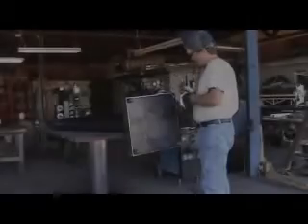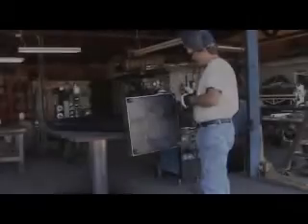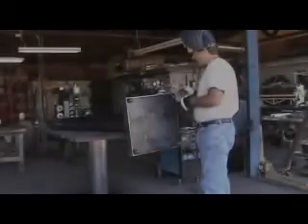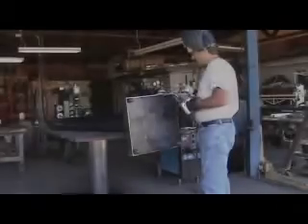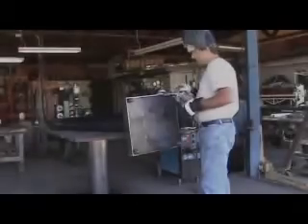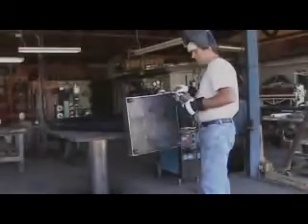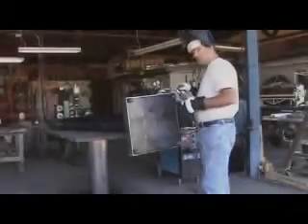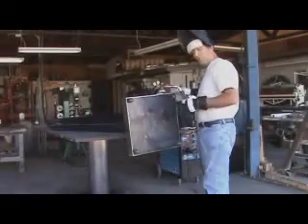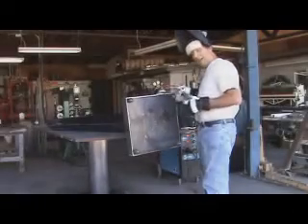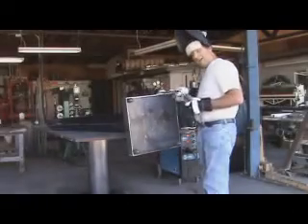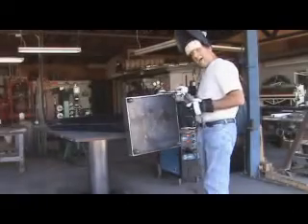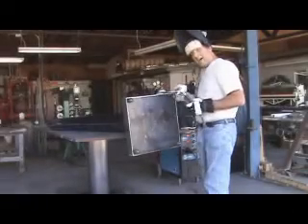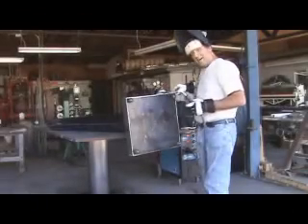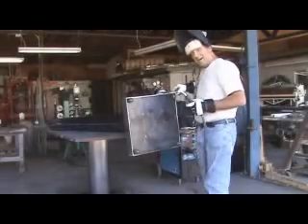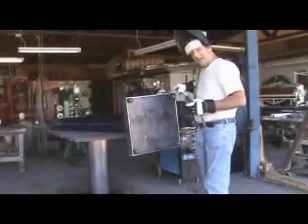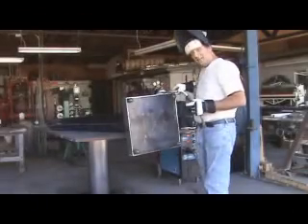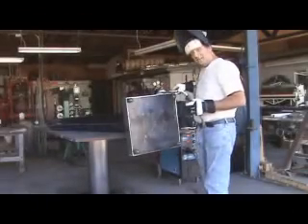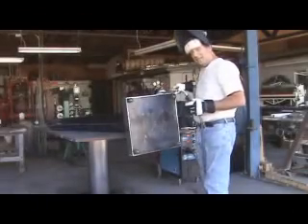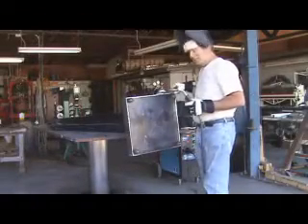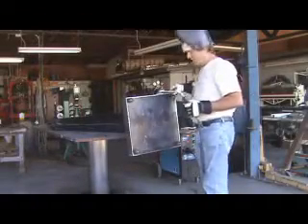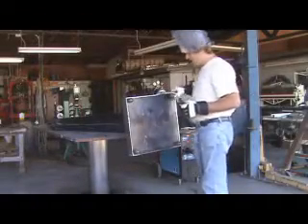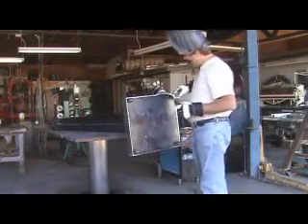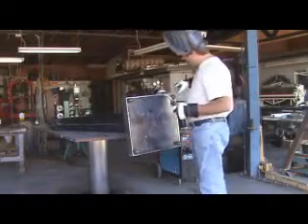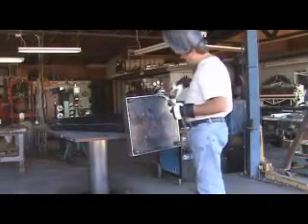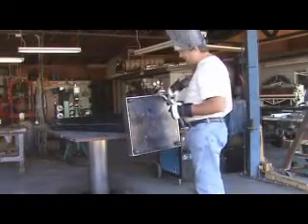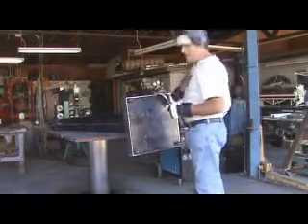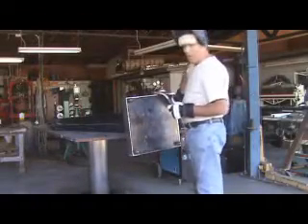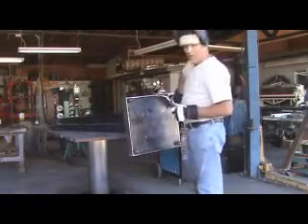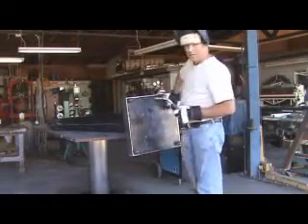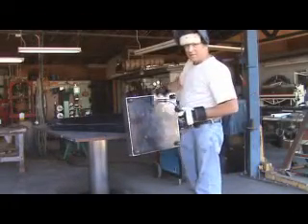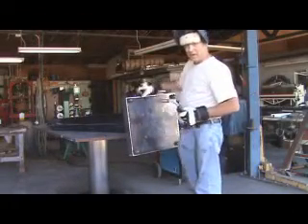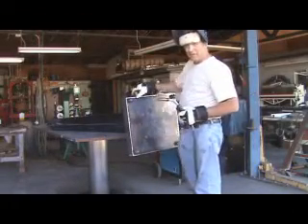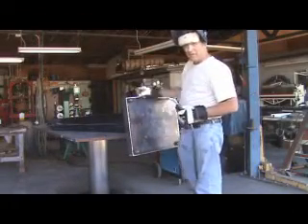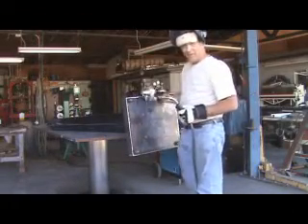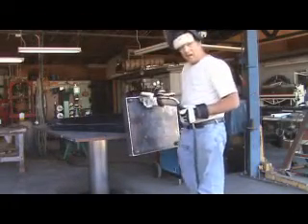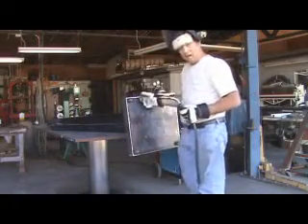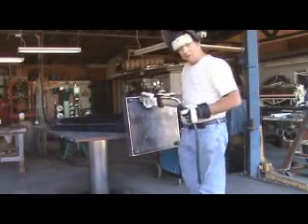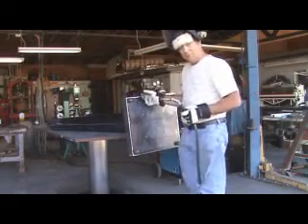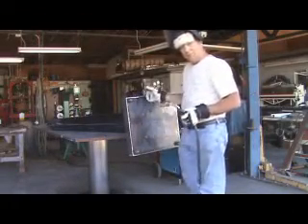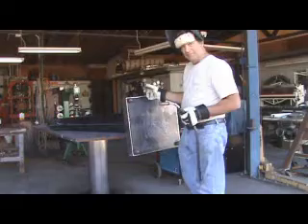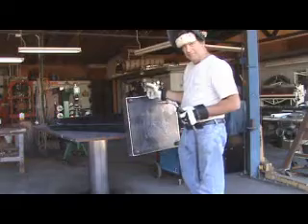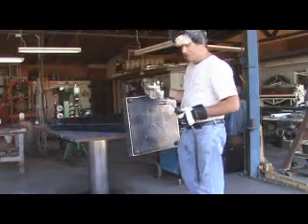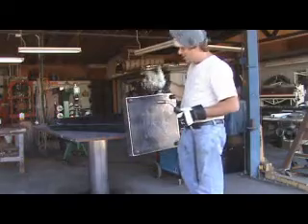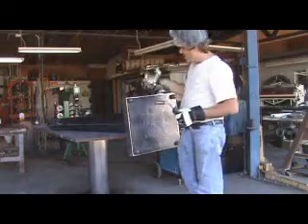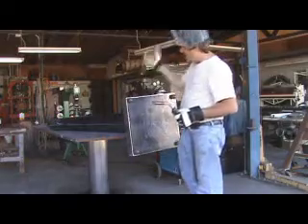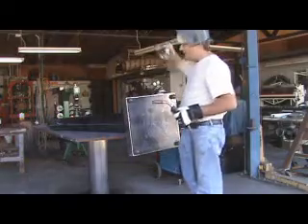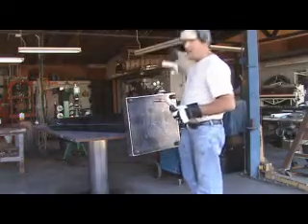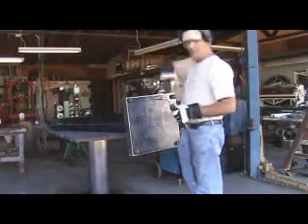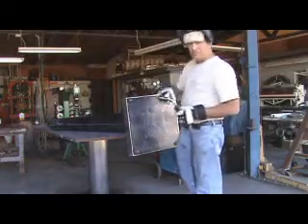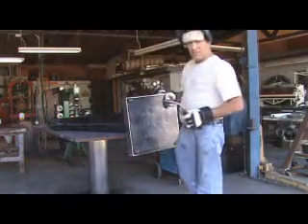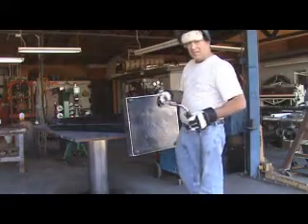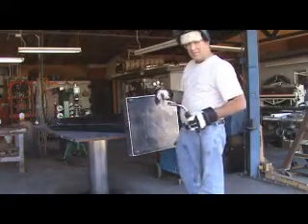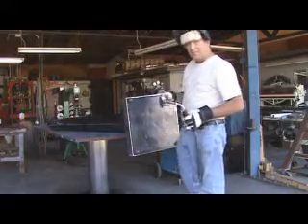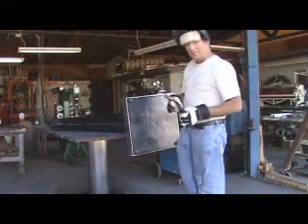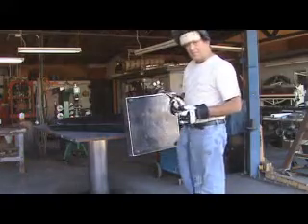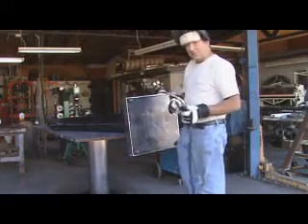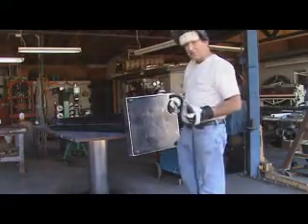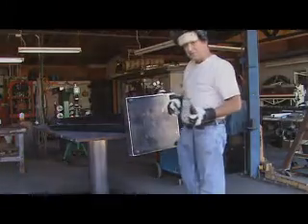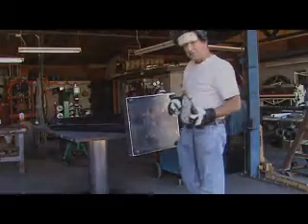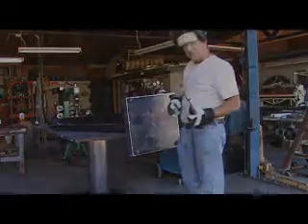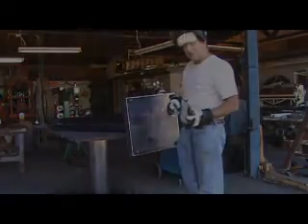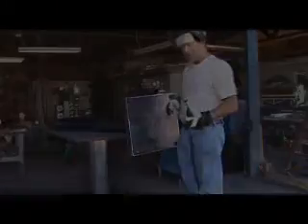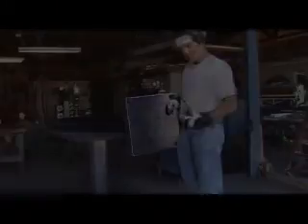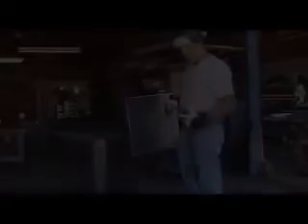Now that I've got these four tacked on, I'll just go ahead and weld them all the way around, and I'm going to go ahead and stand her up and see what she's going to look like.